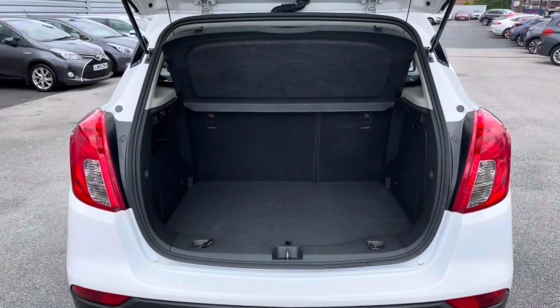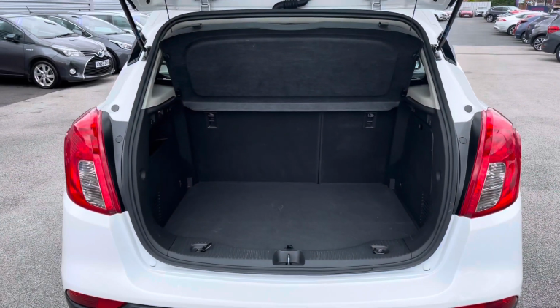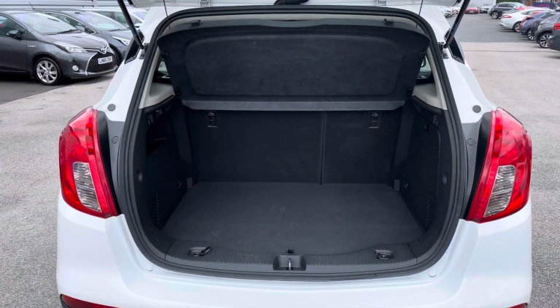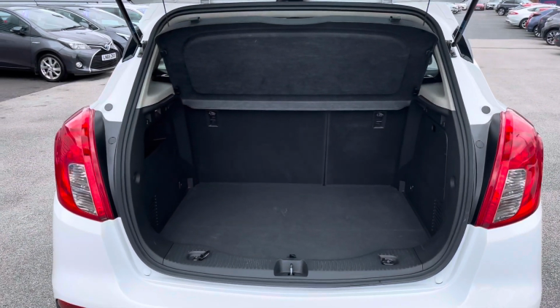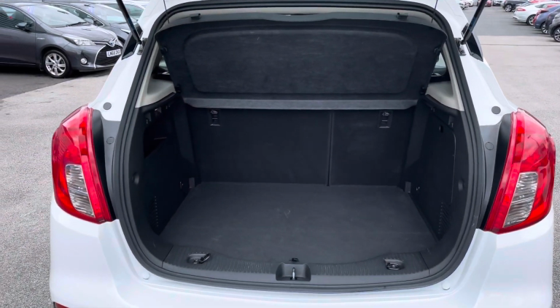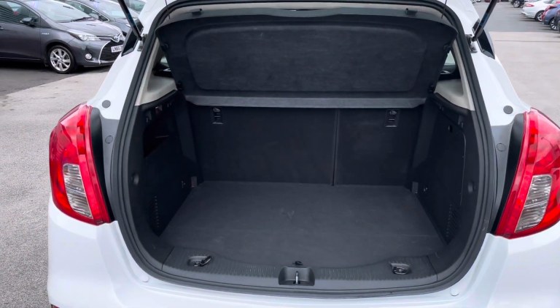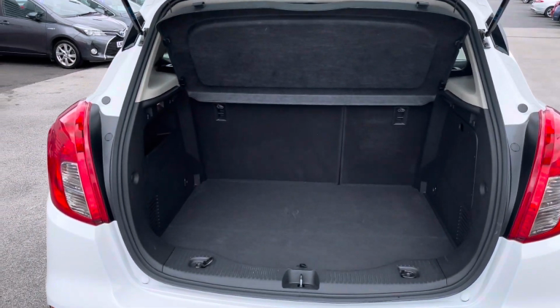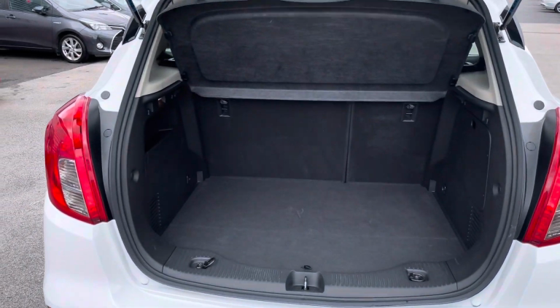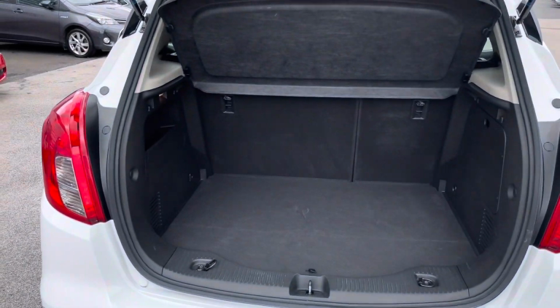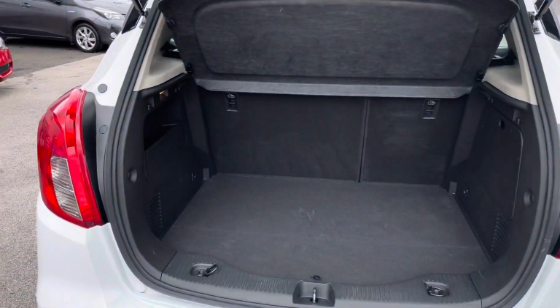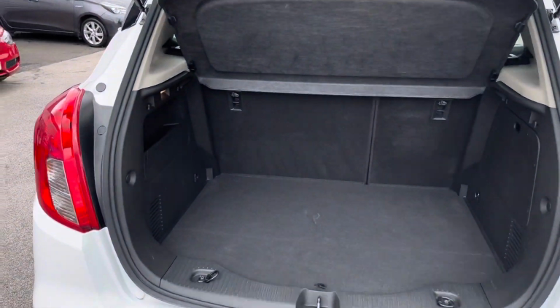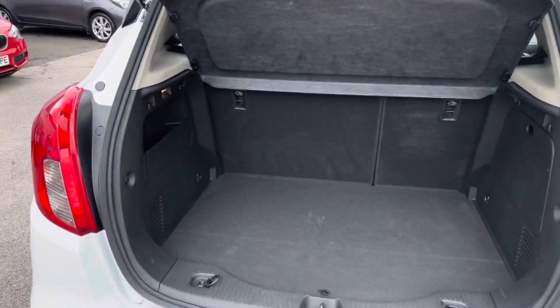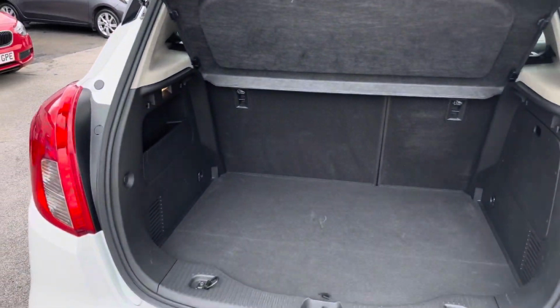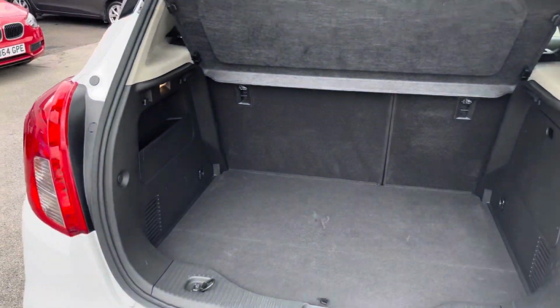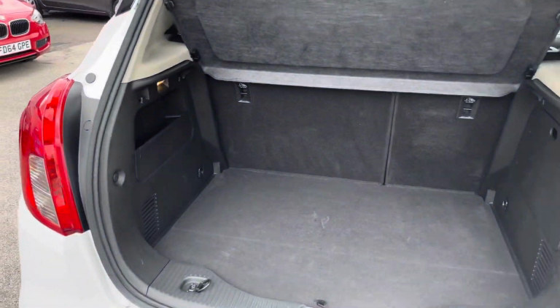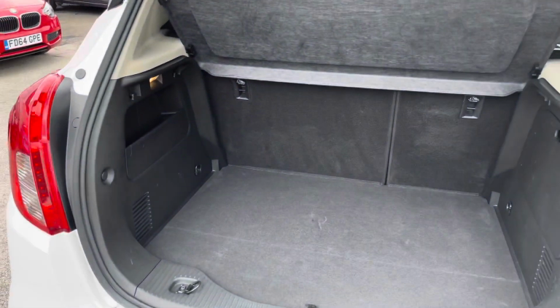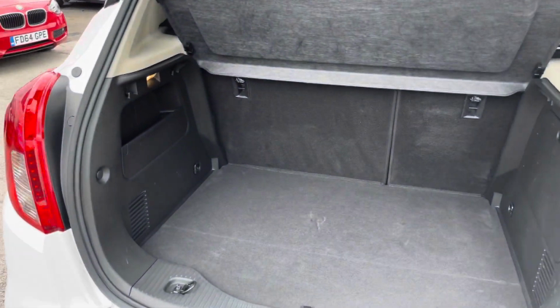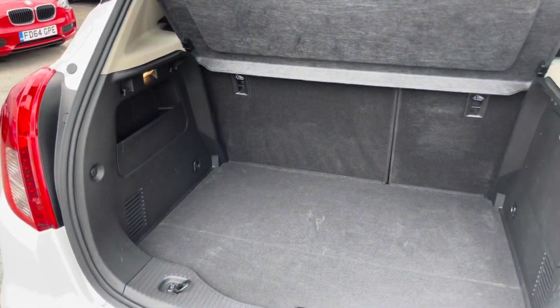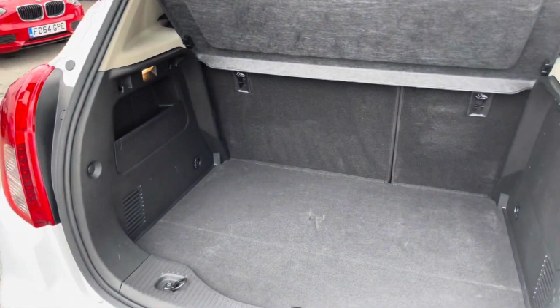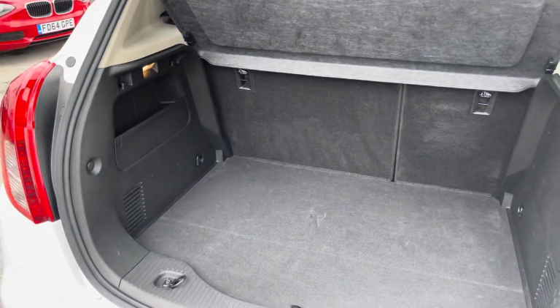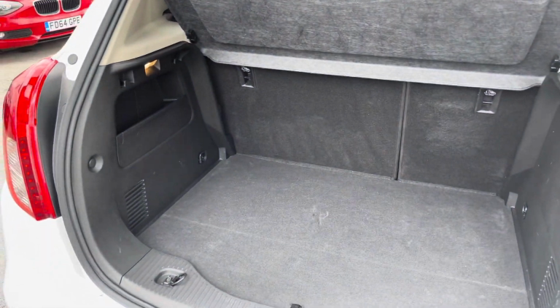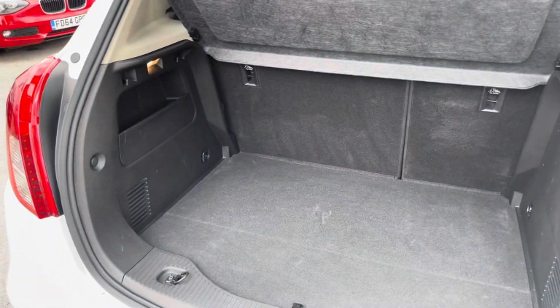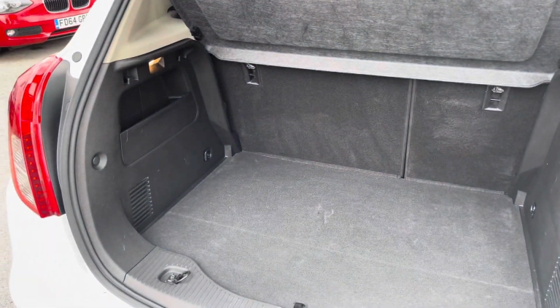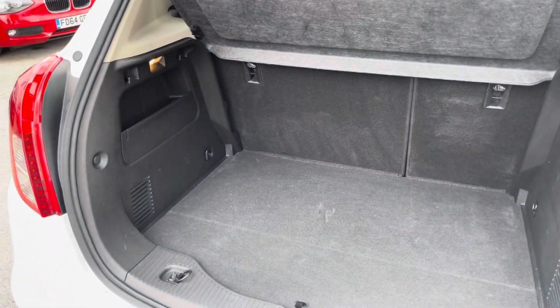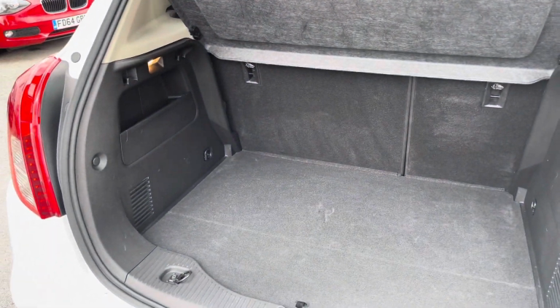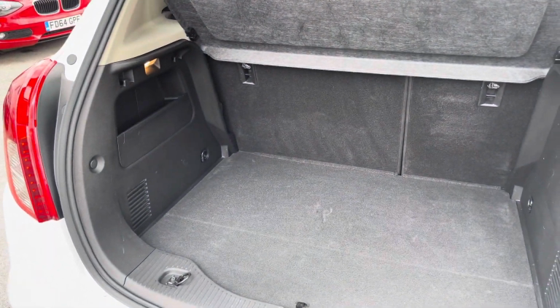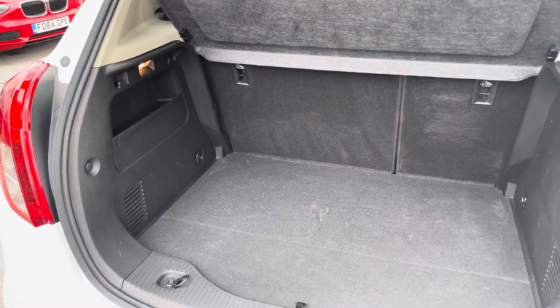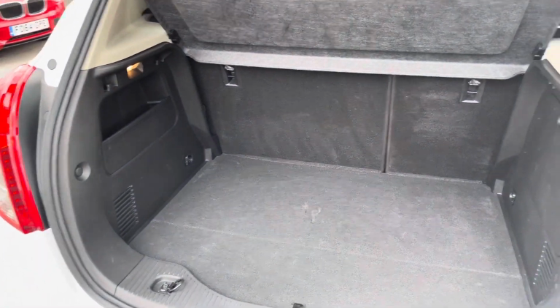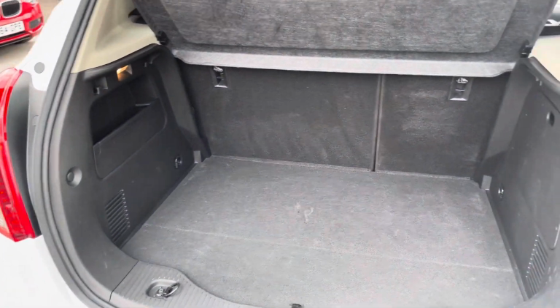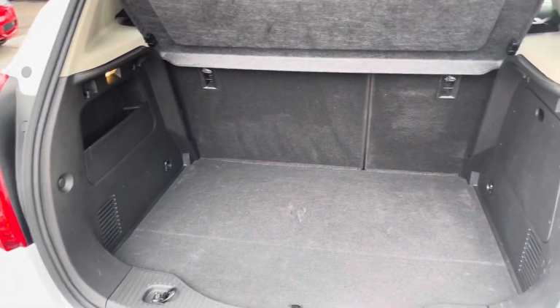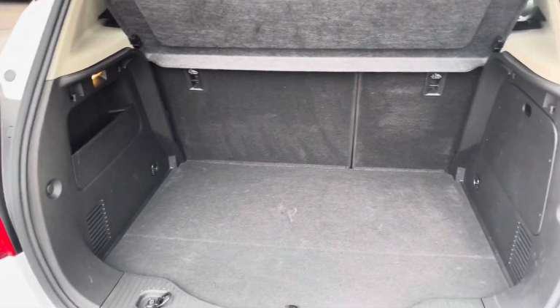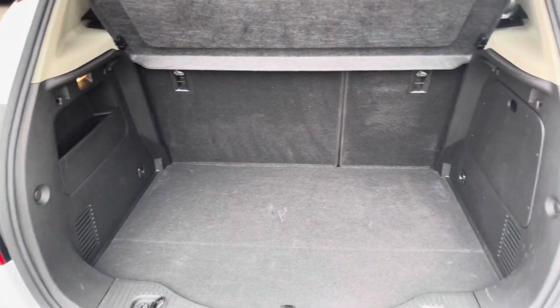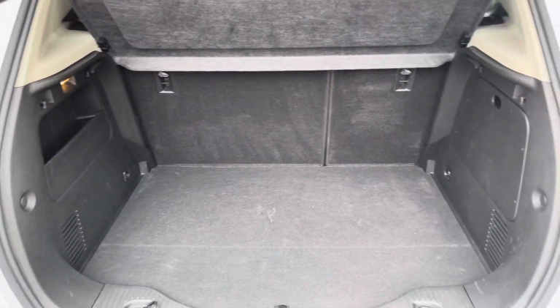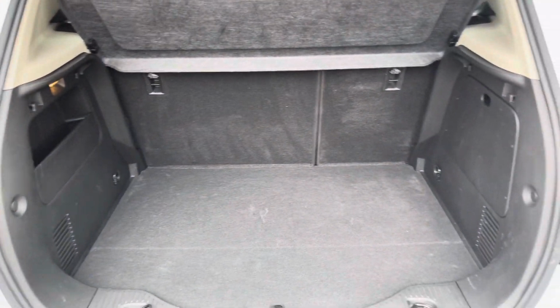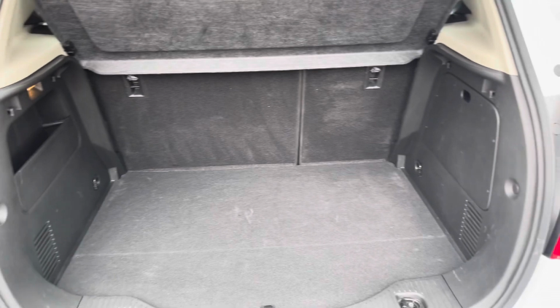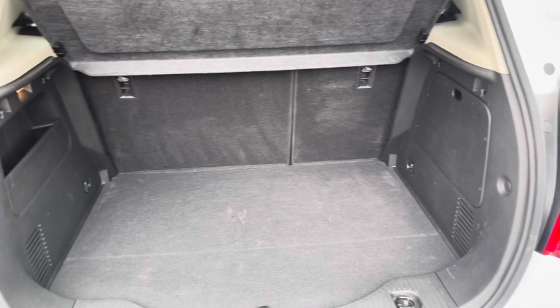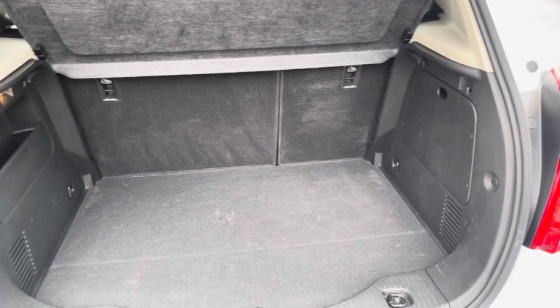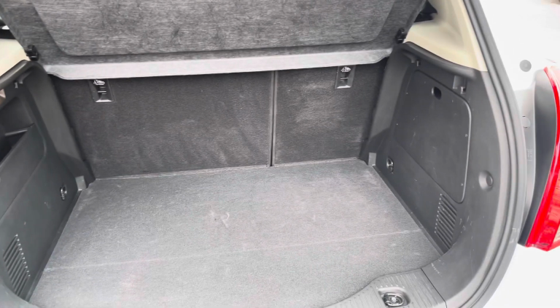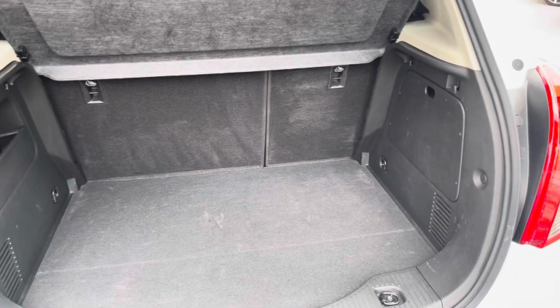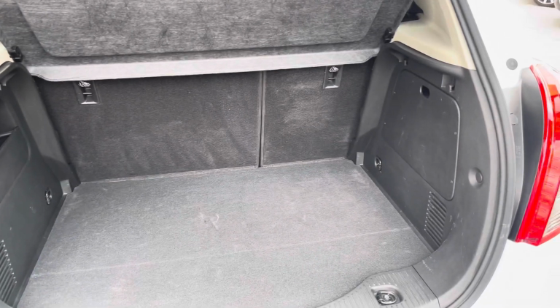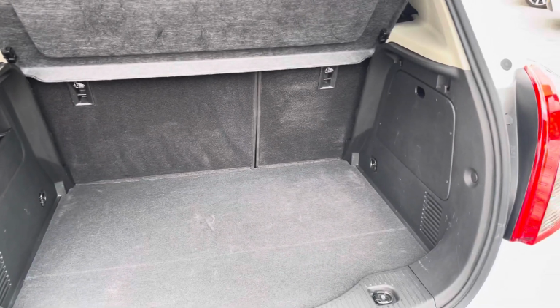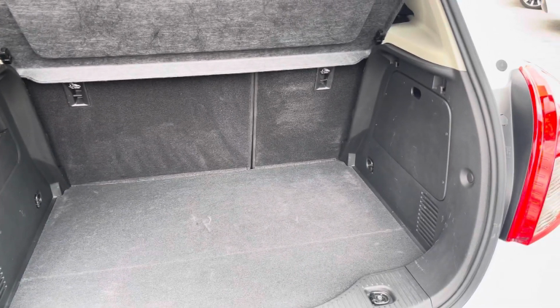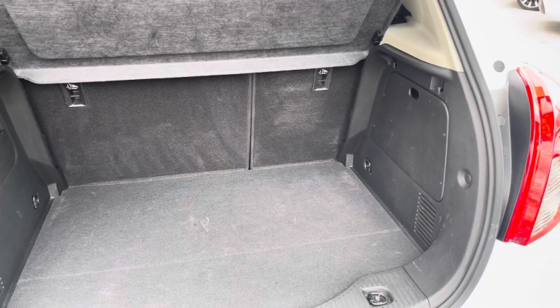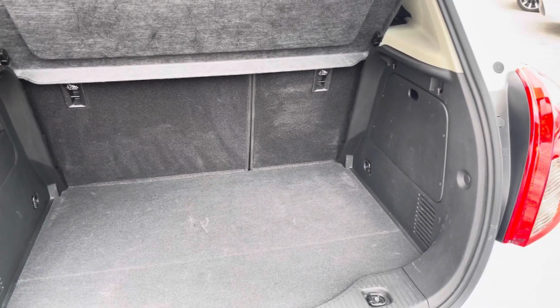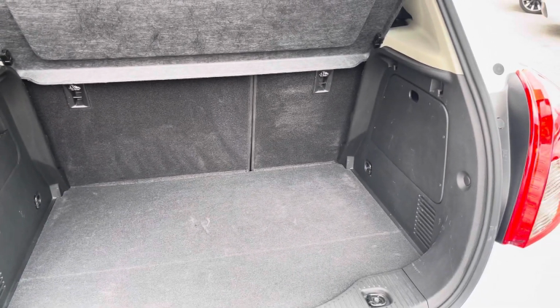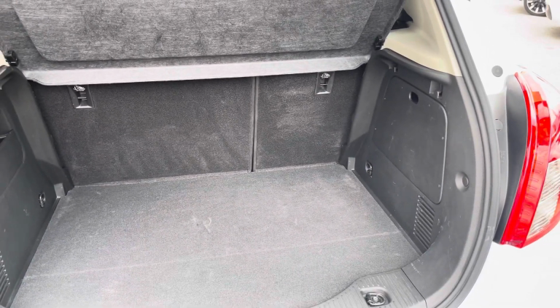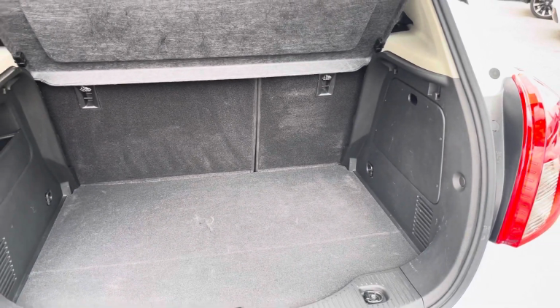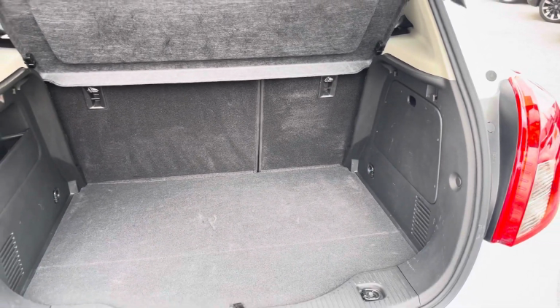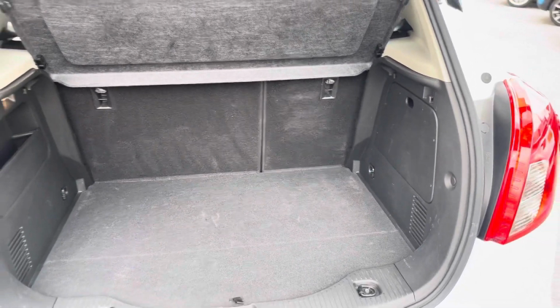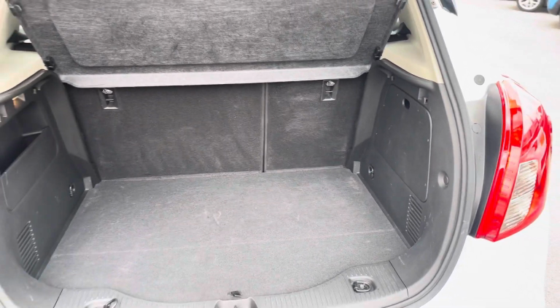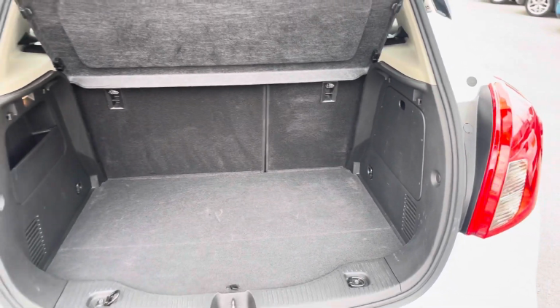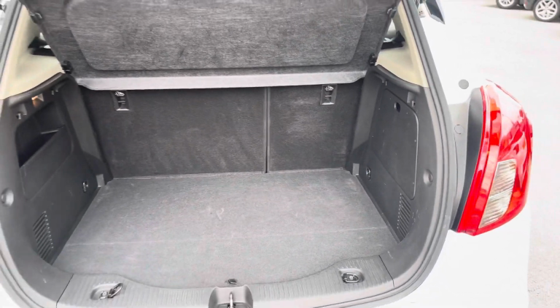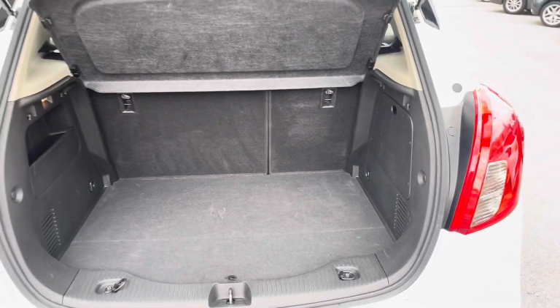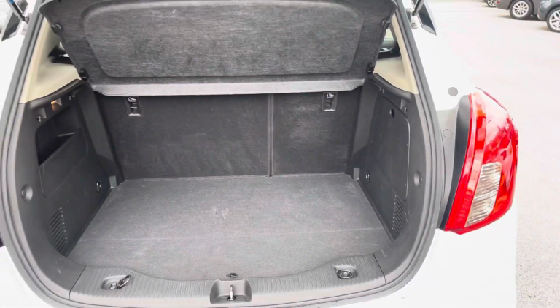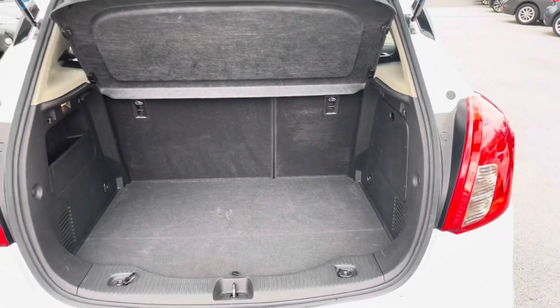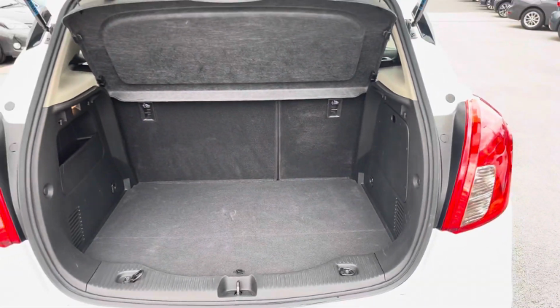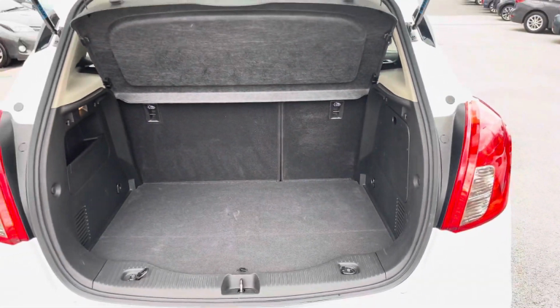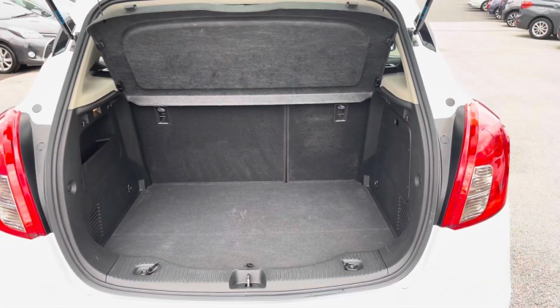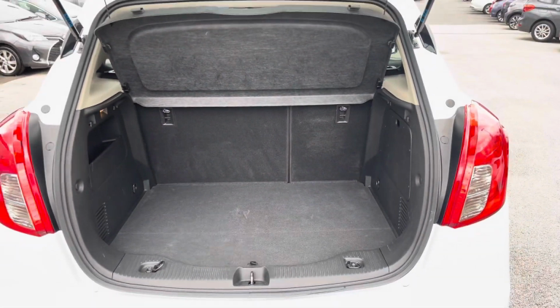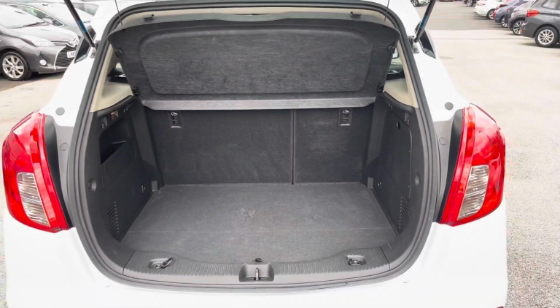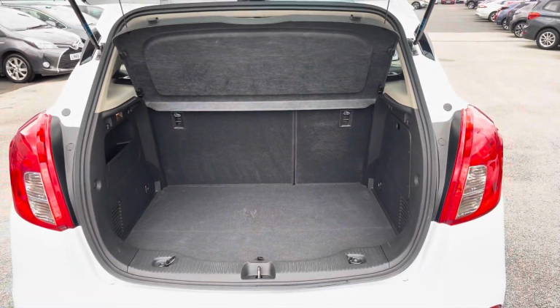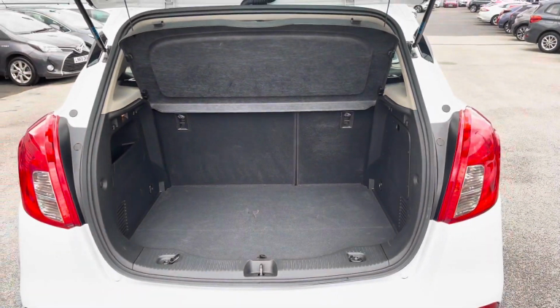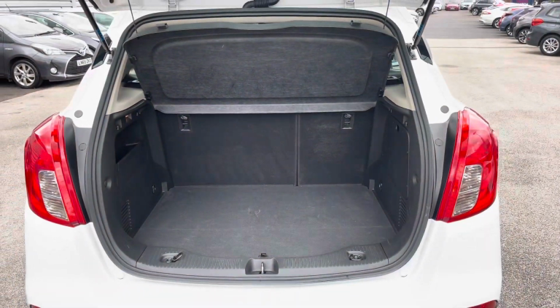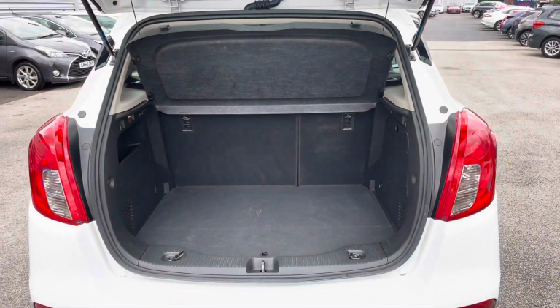In the boot here you'll find 356 litres of space, which can be increased to 1,305 litres with the rear seats down.